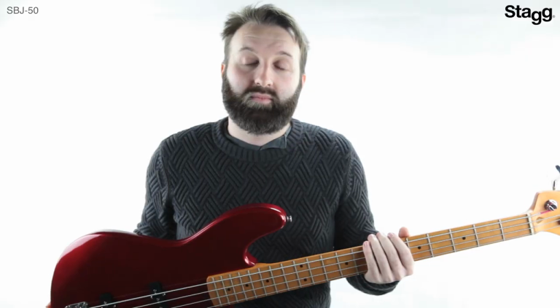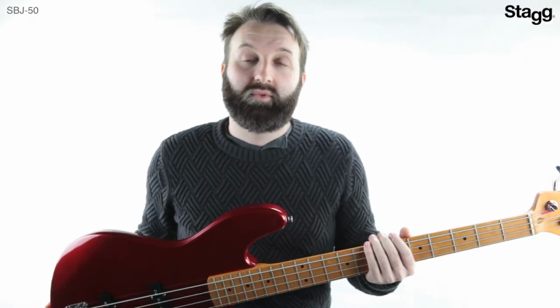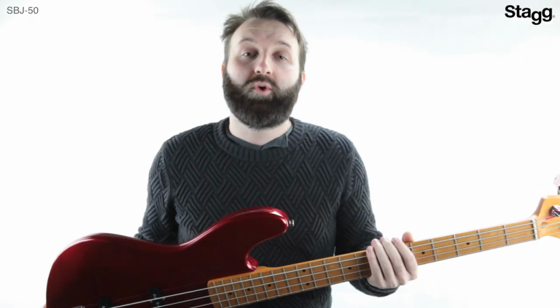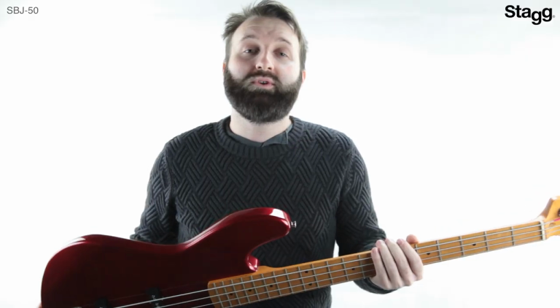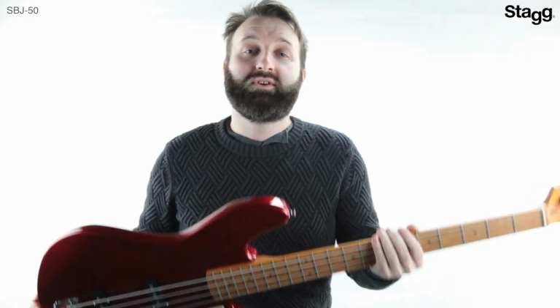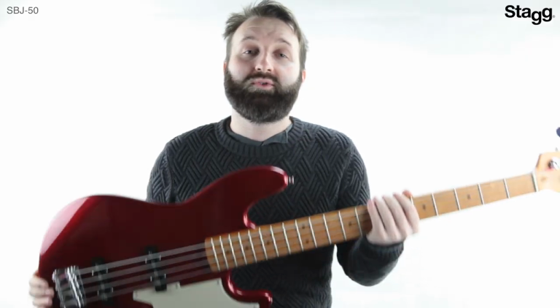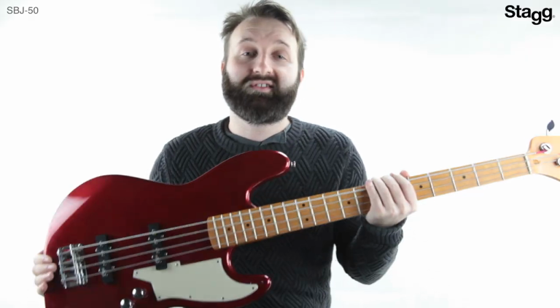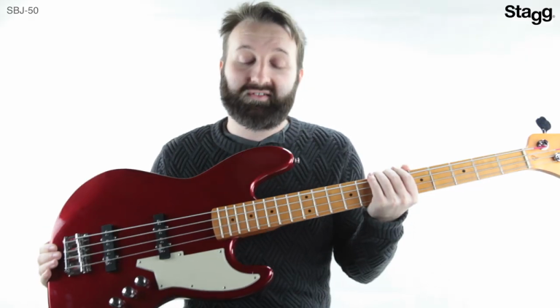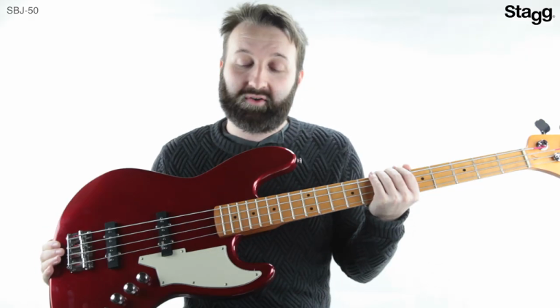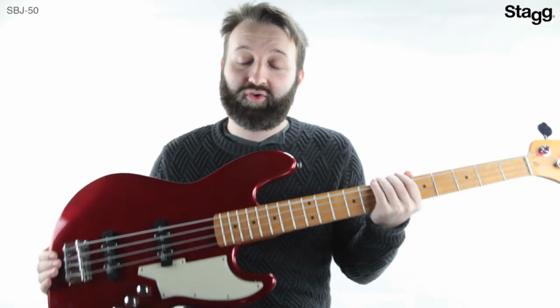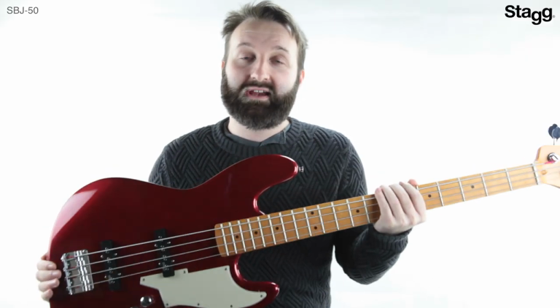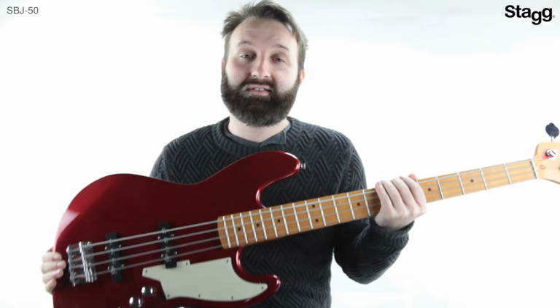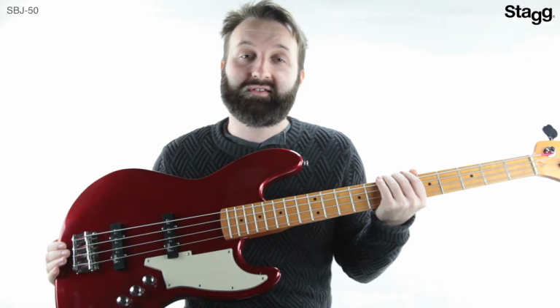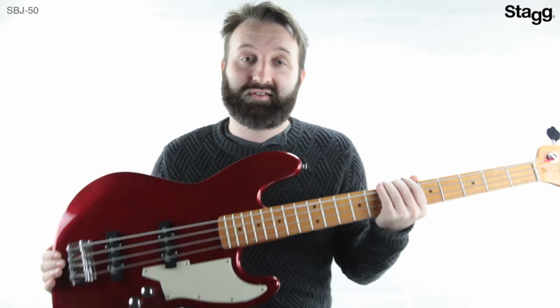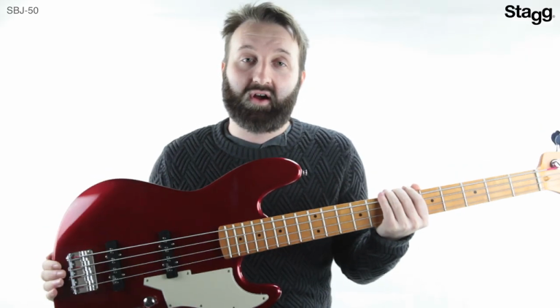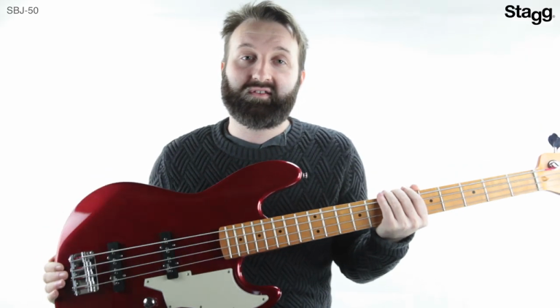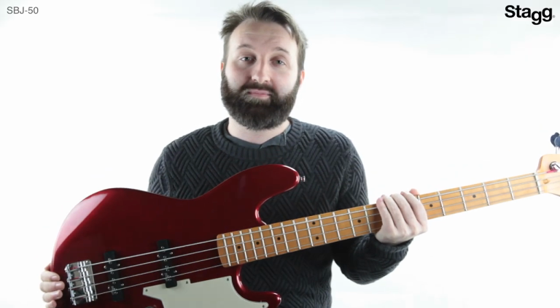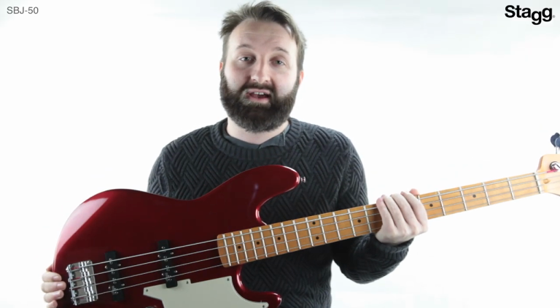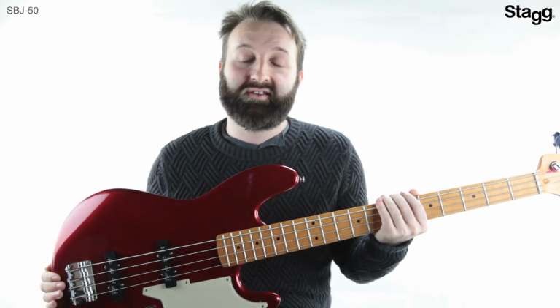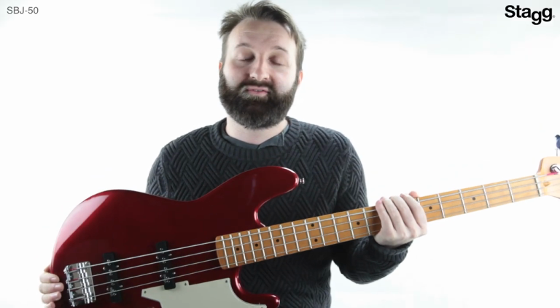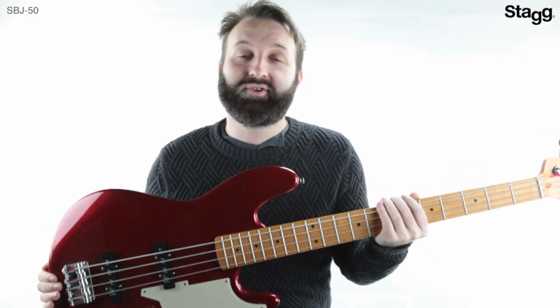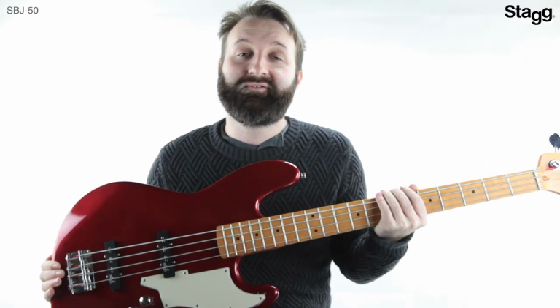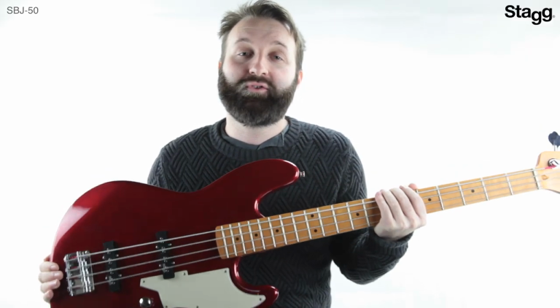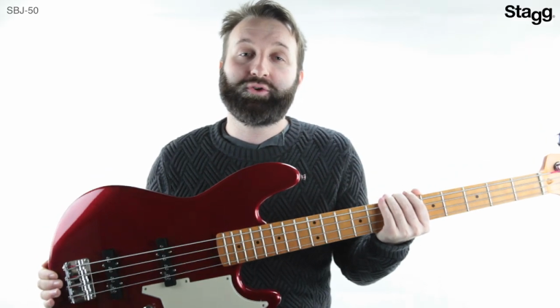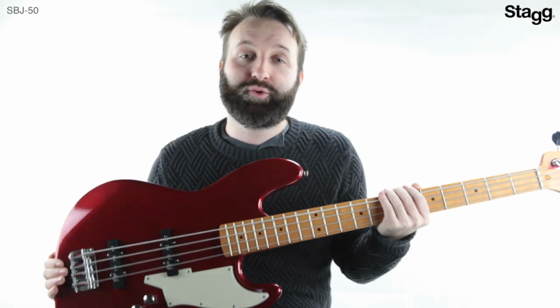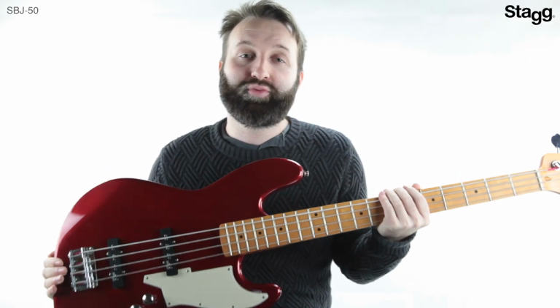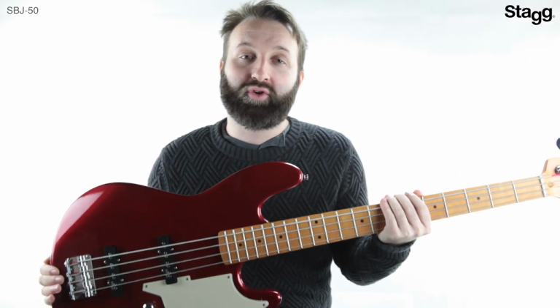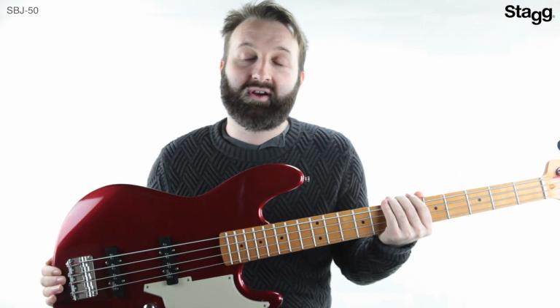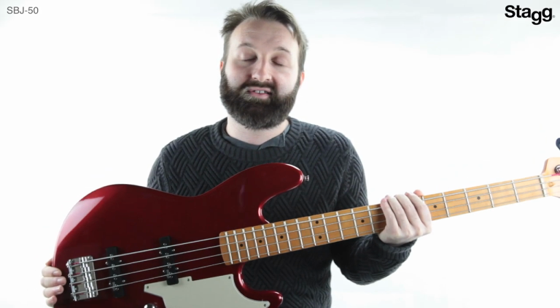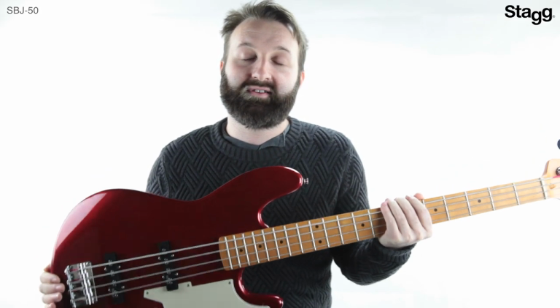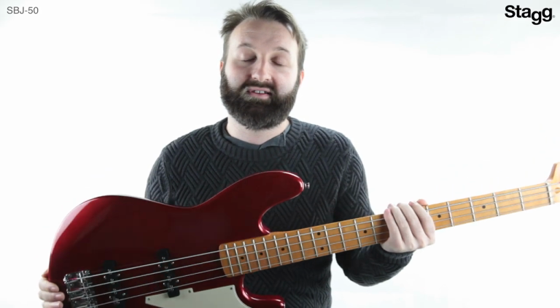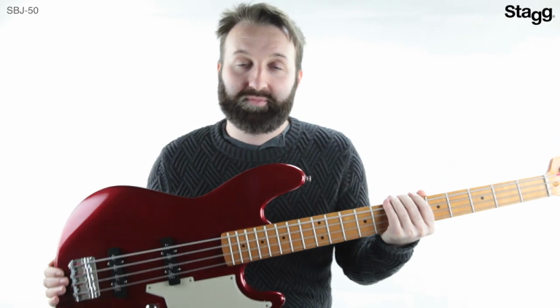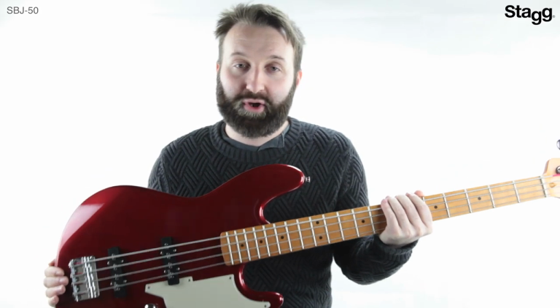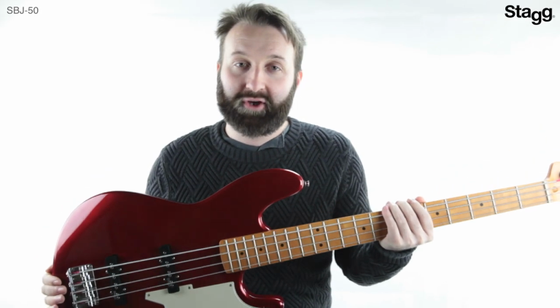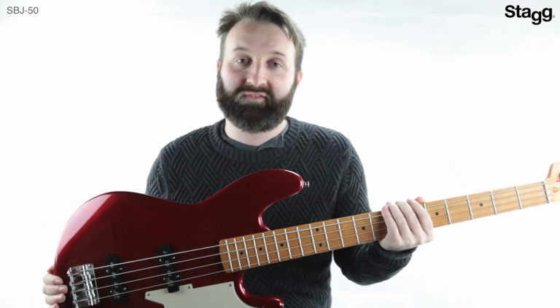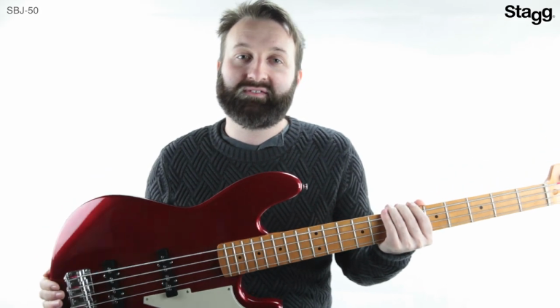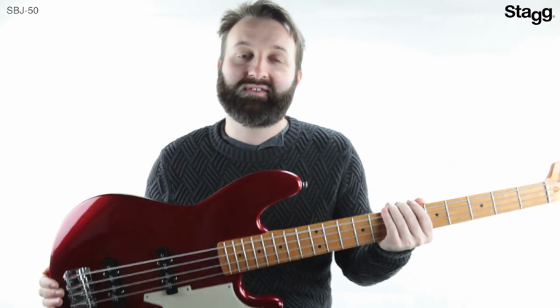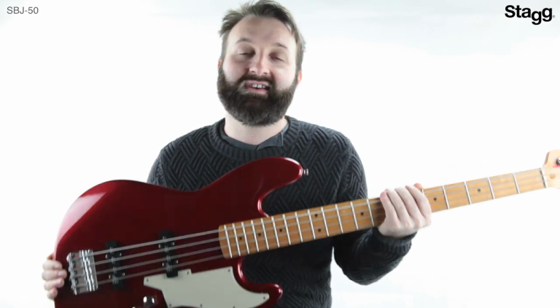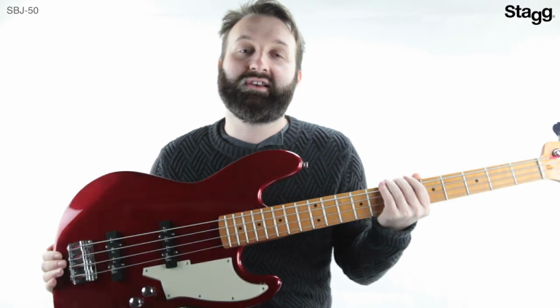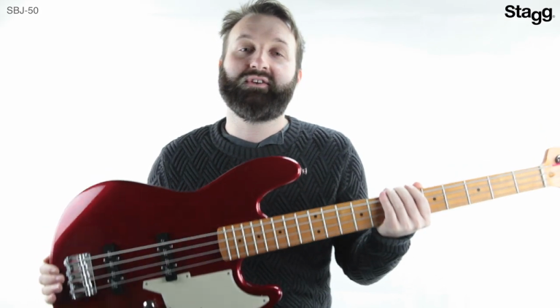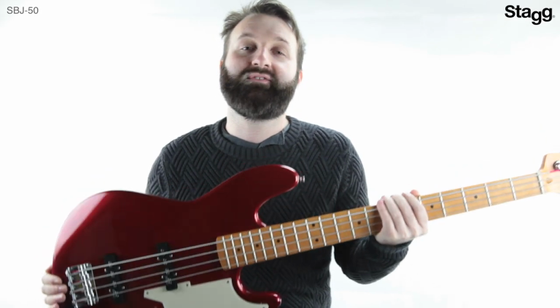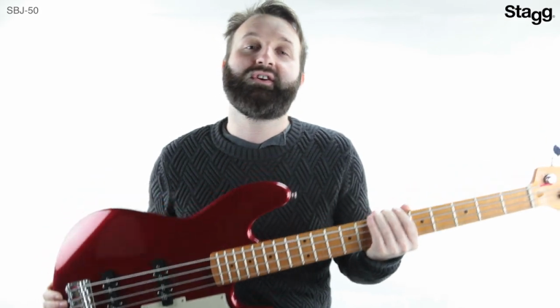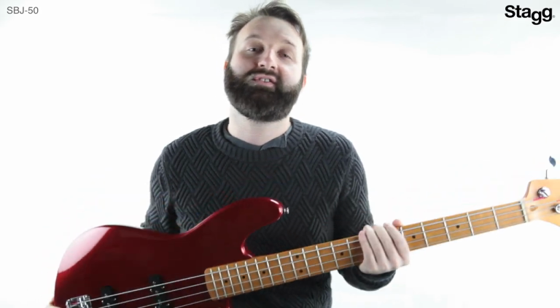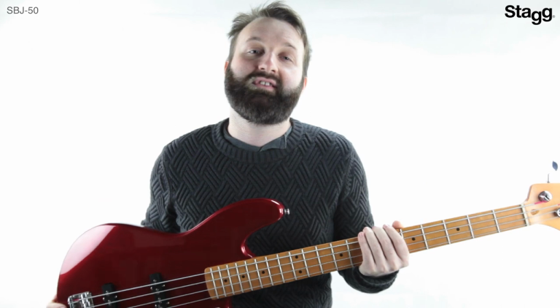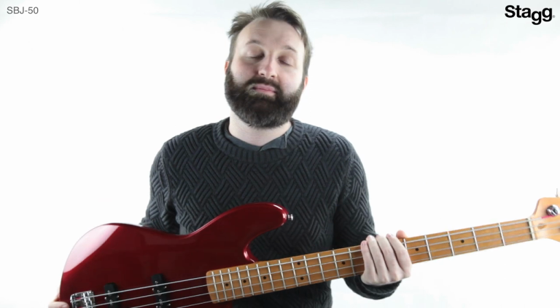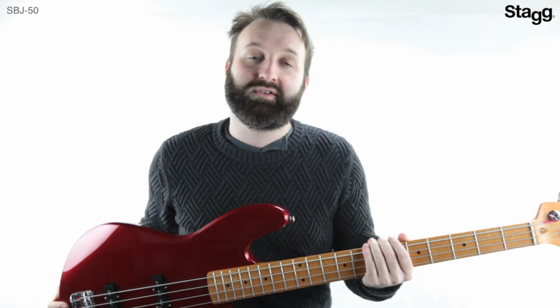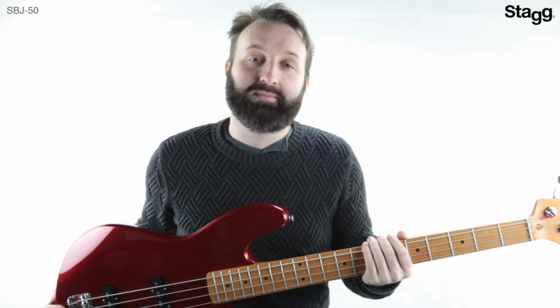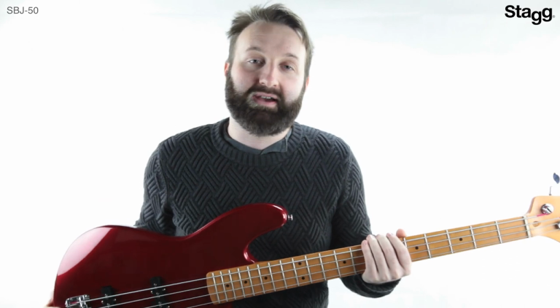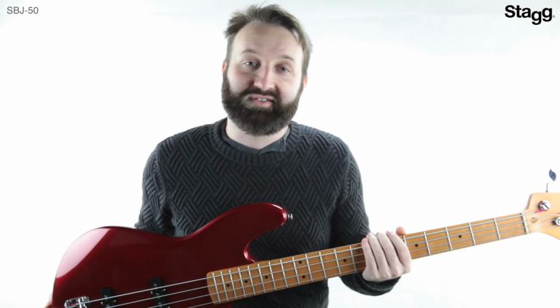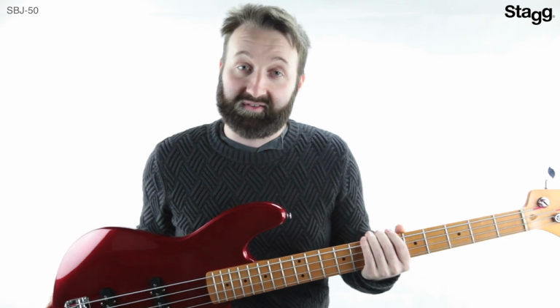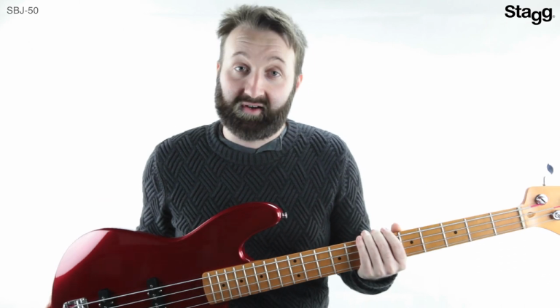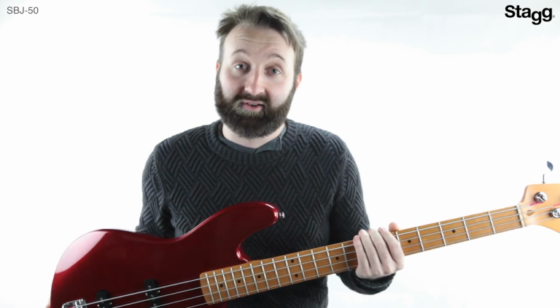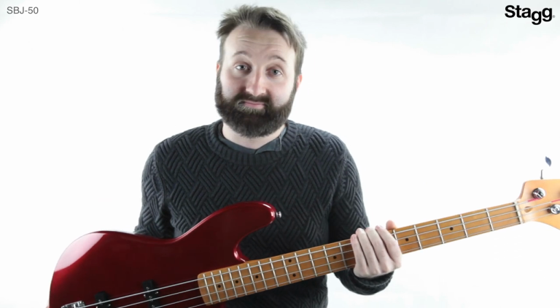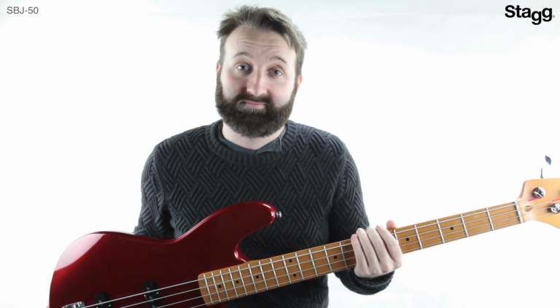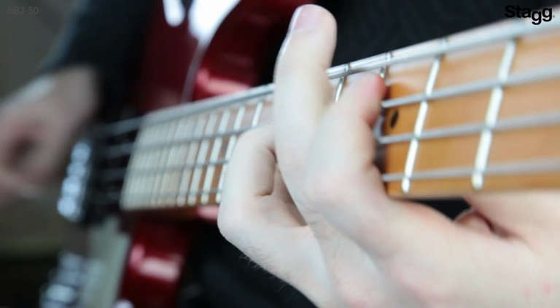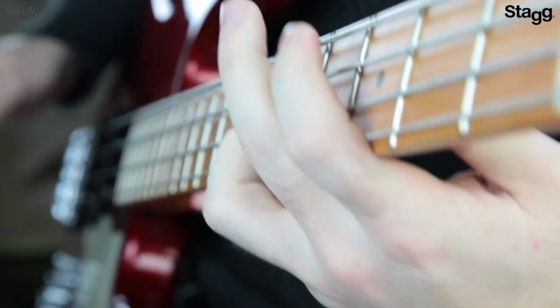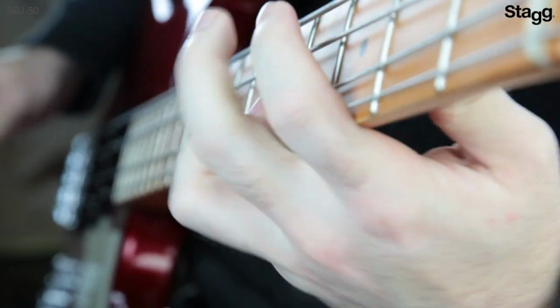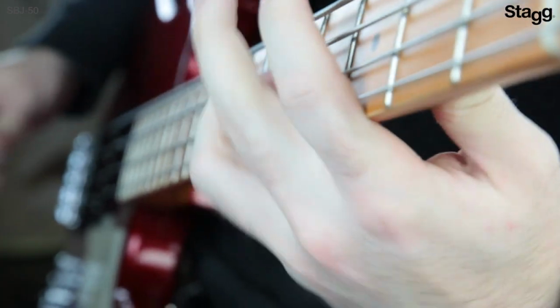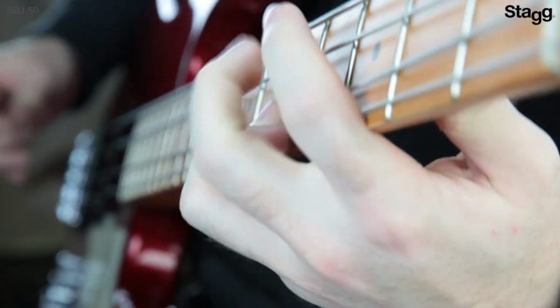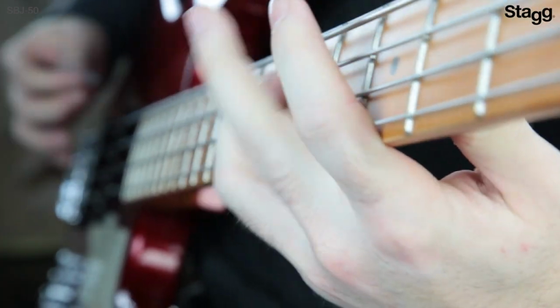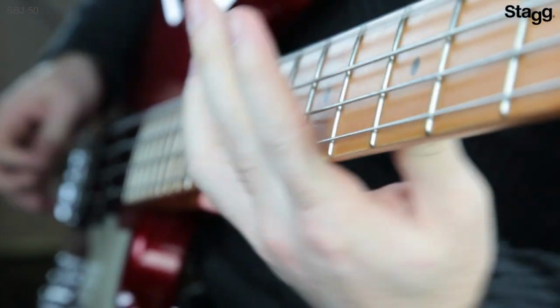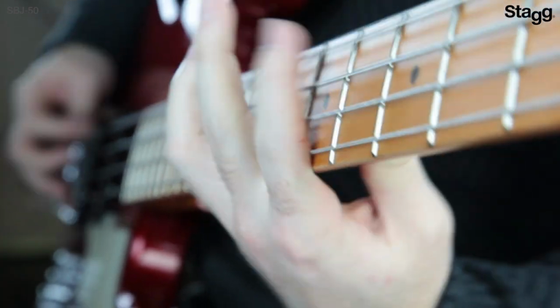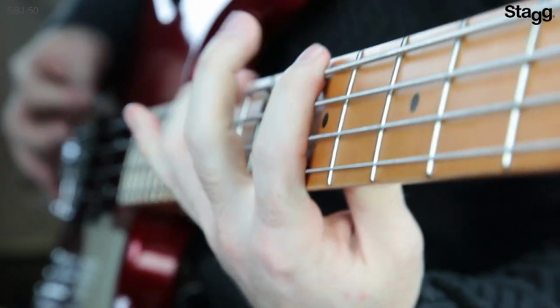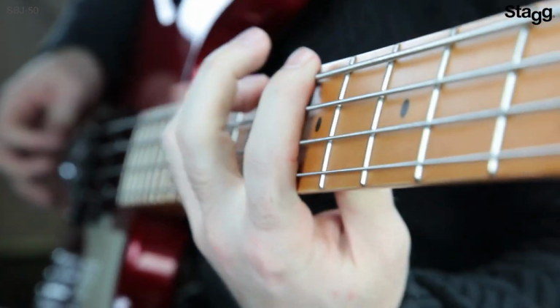All in all, this is a great starter bass for an affordable price, and it's perfect for taking your first steps on the bass guitar. Let's go.